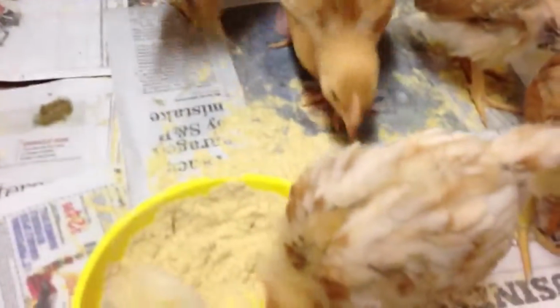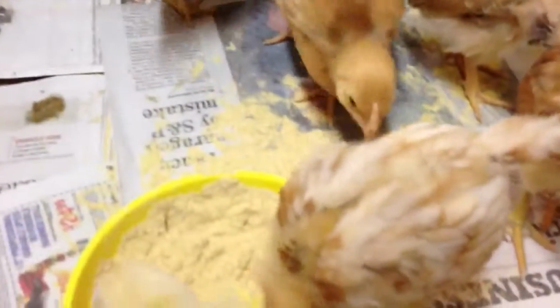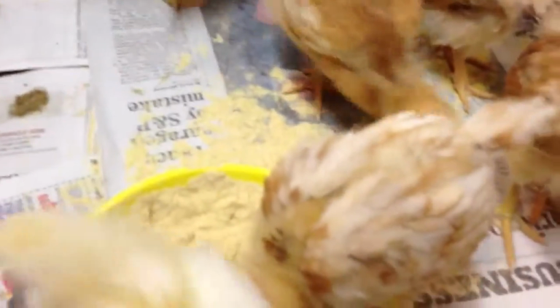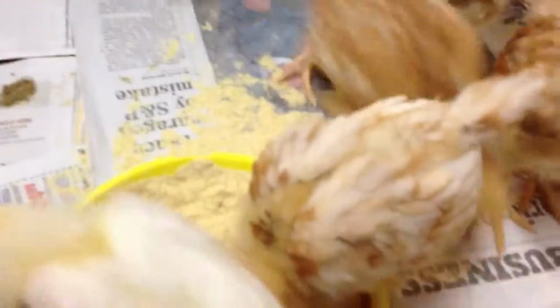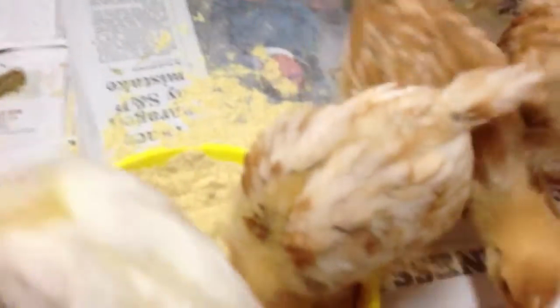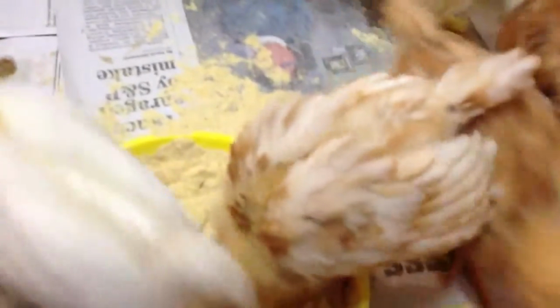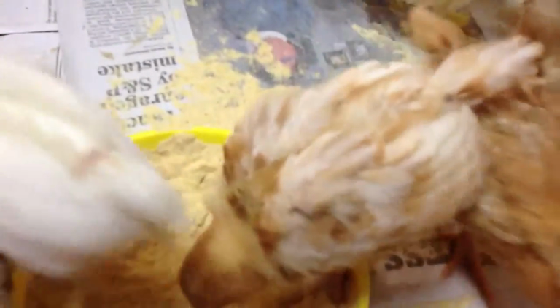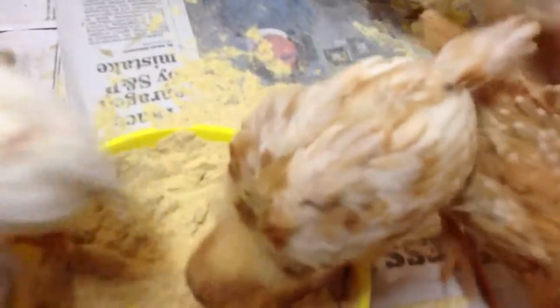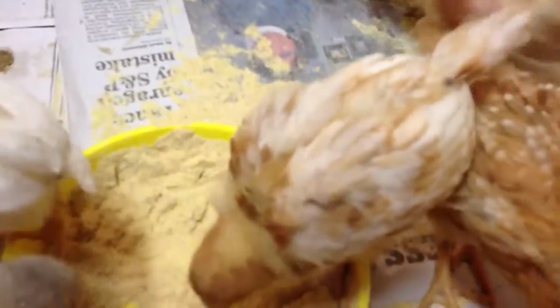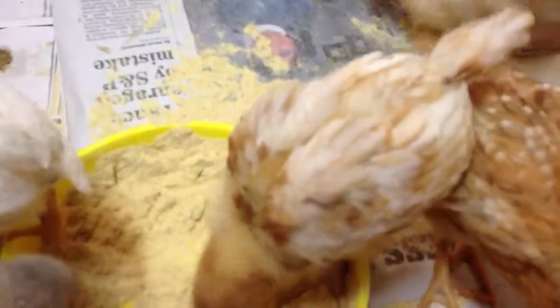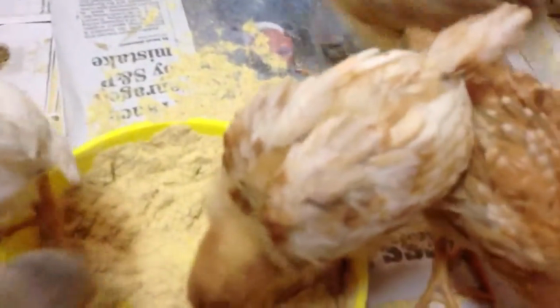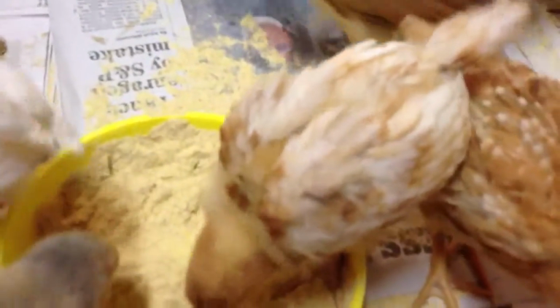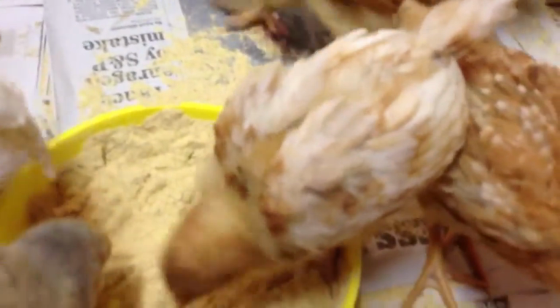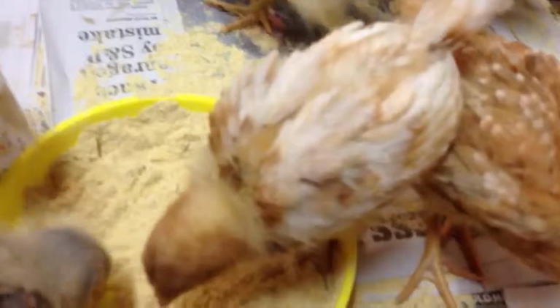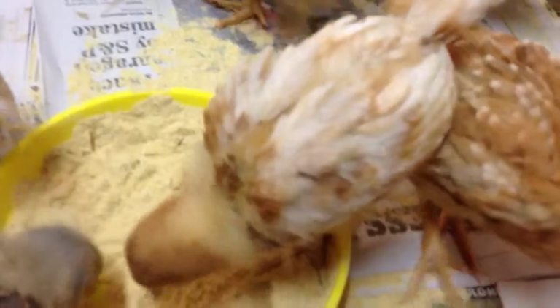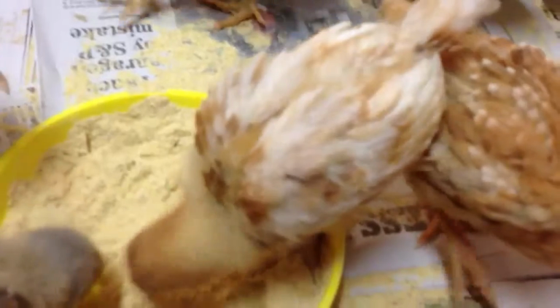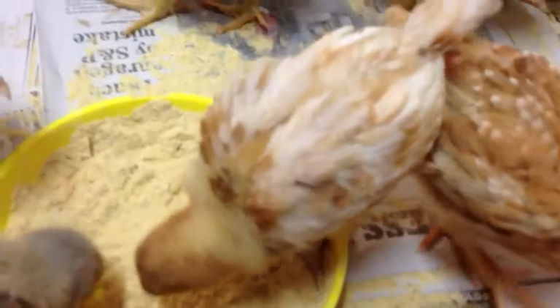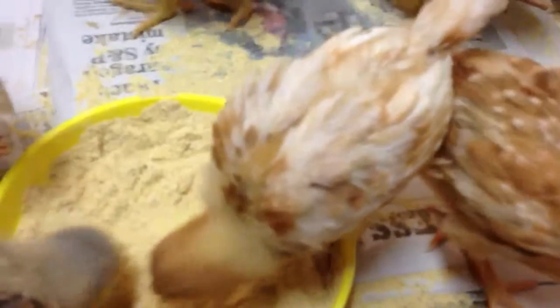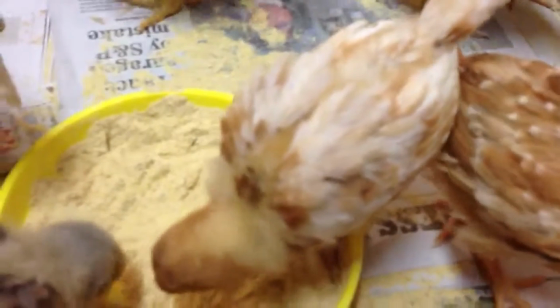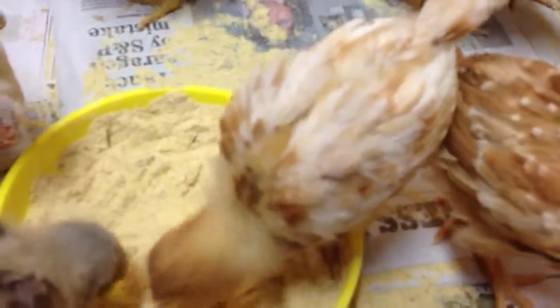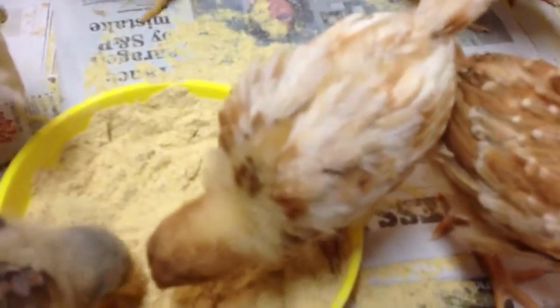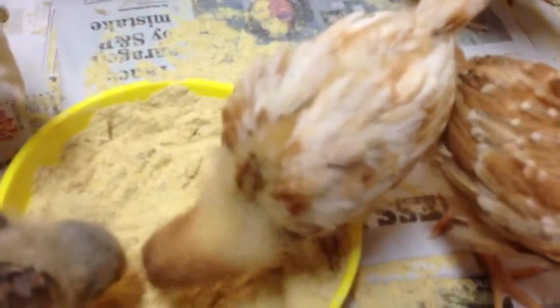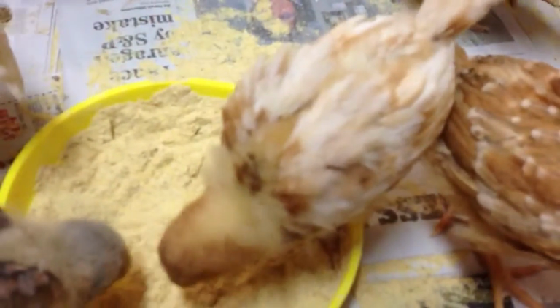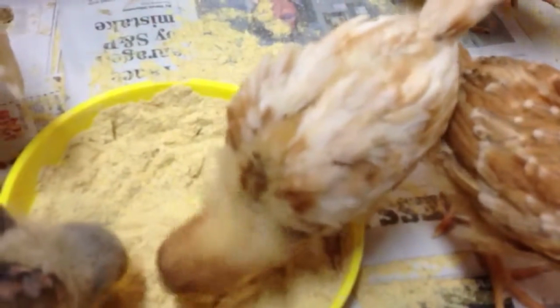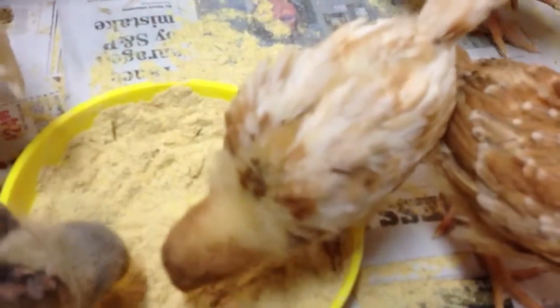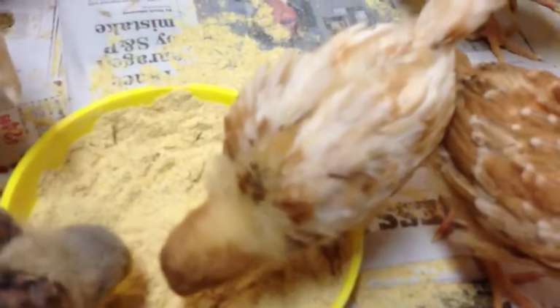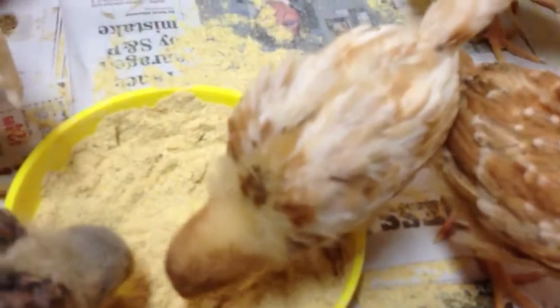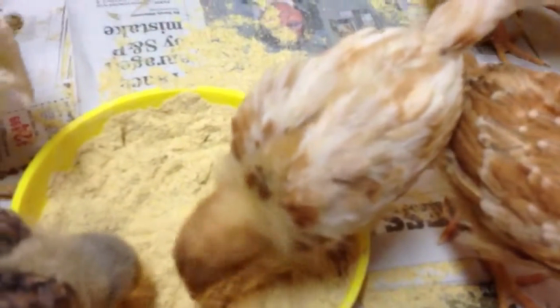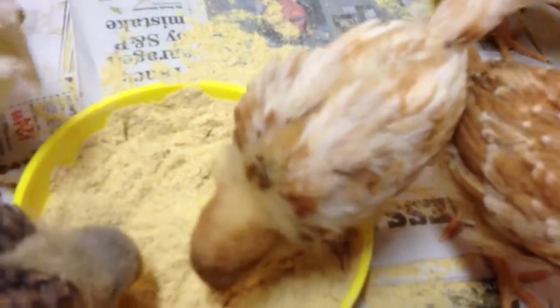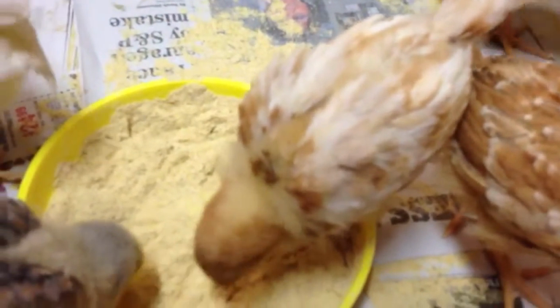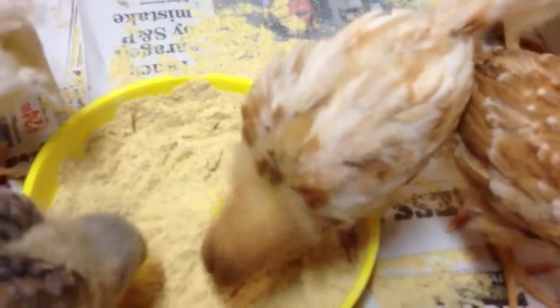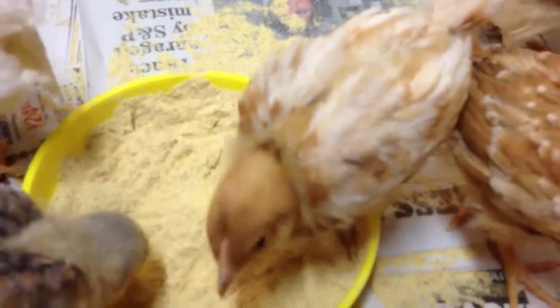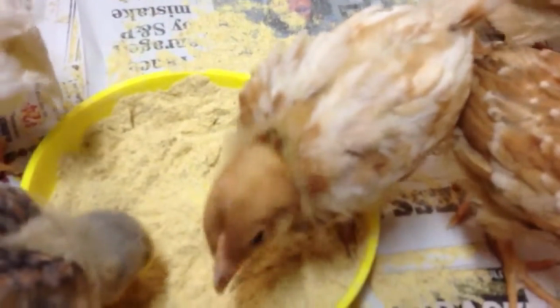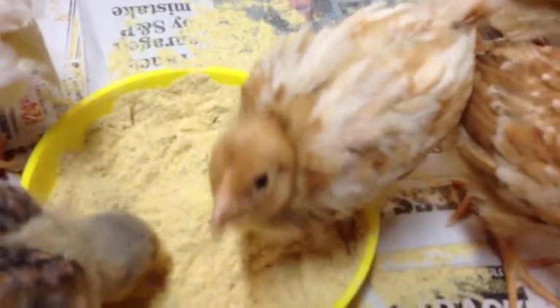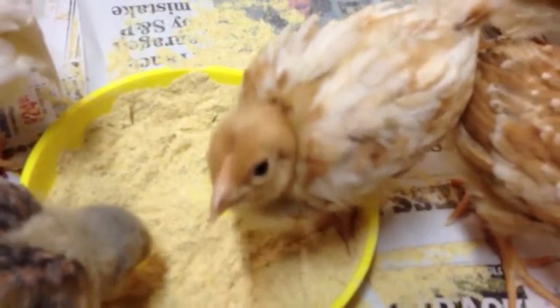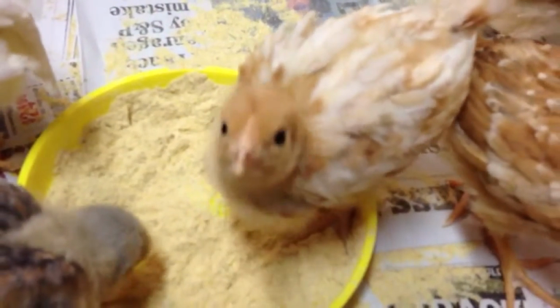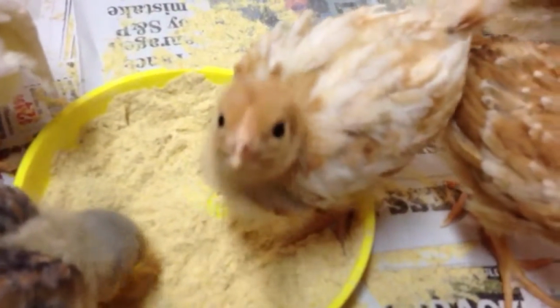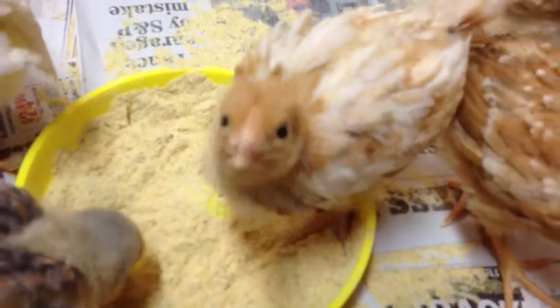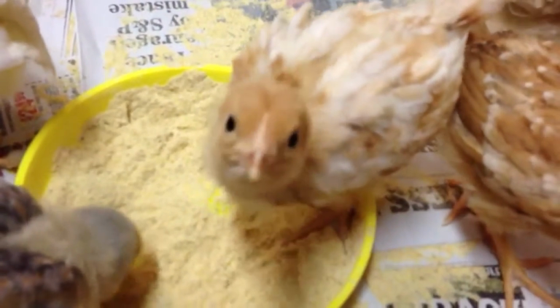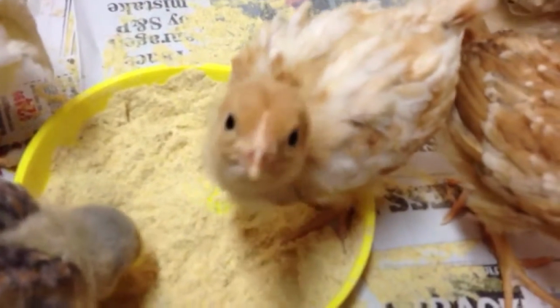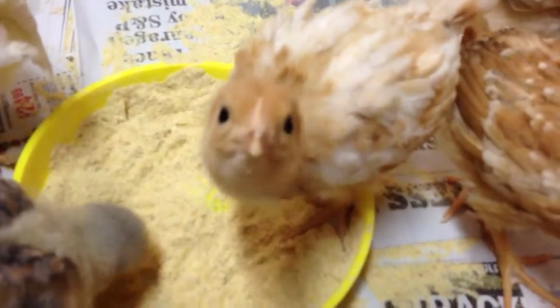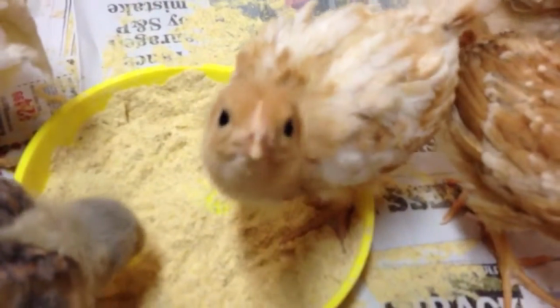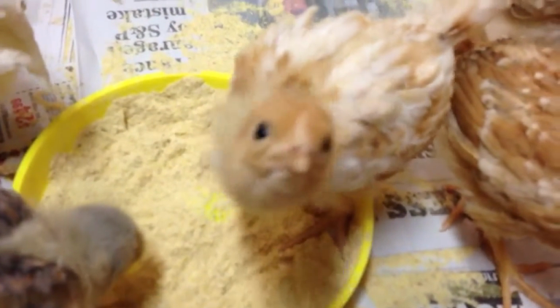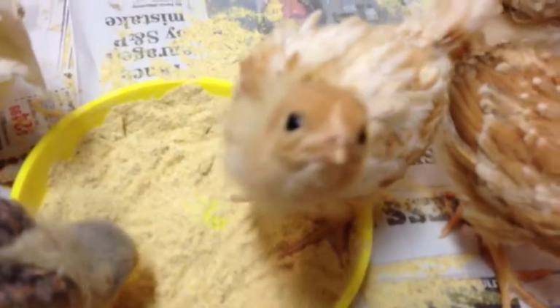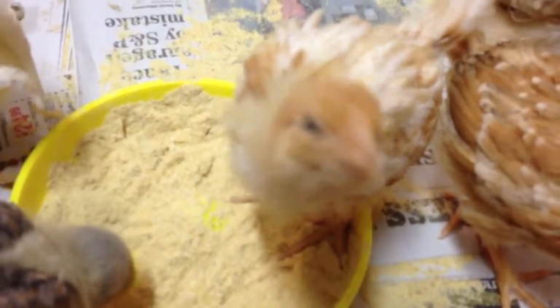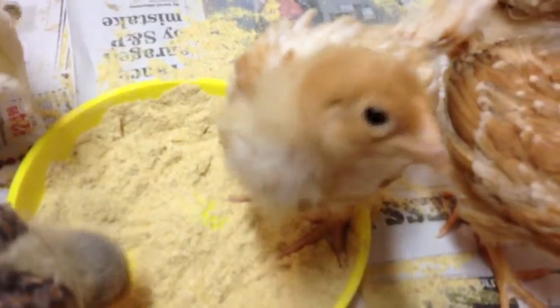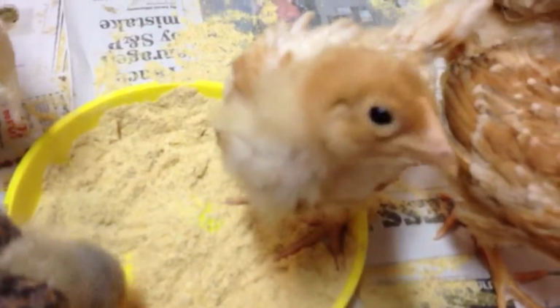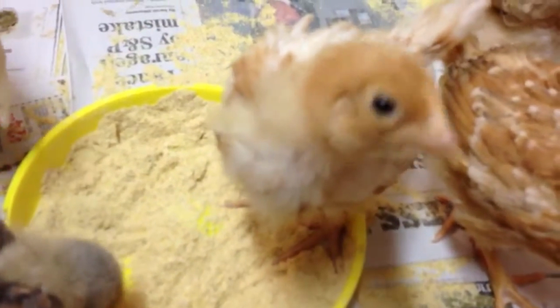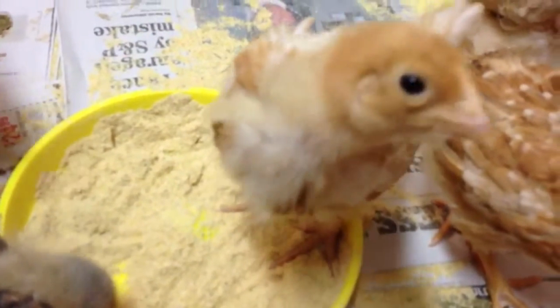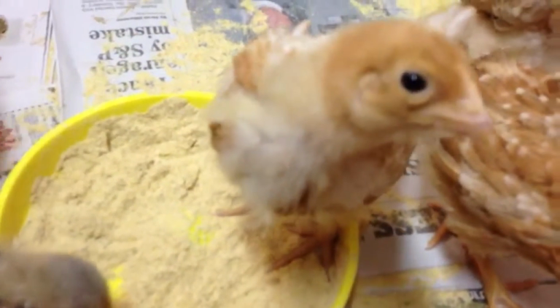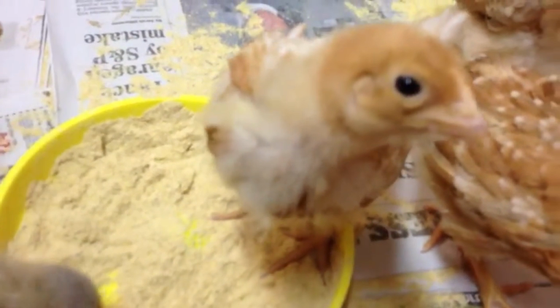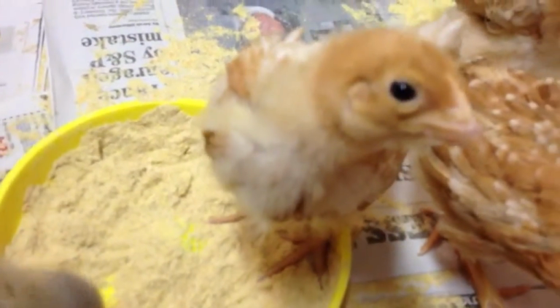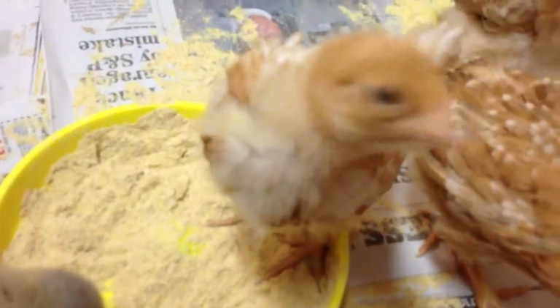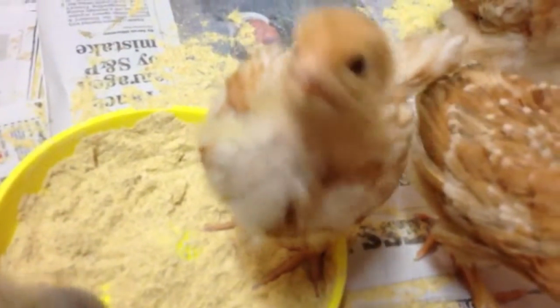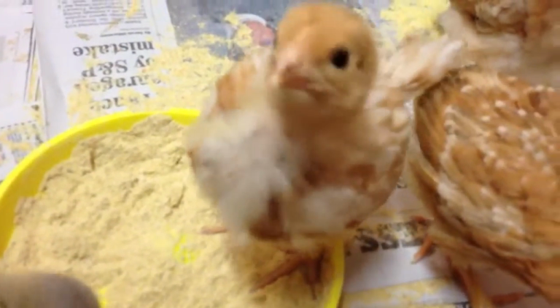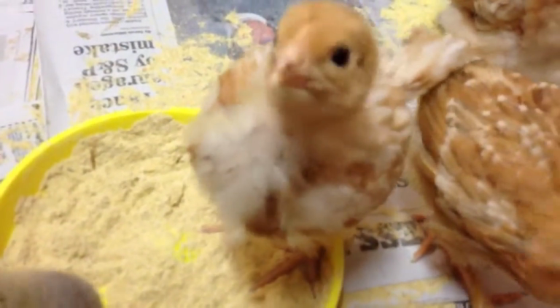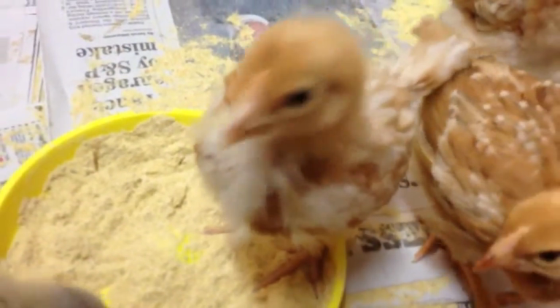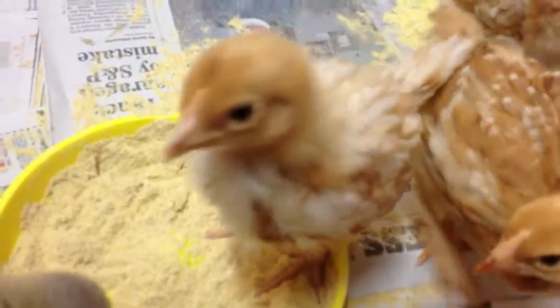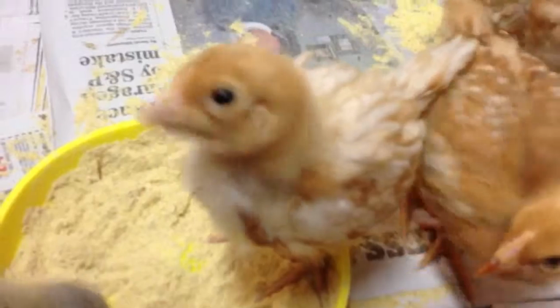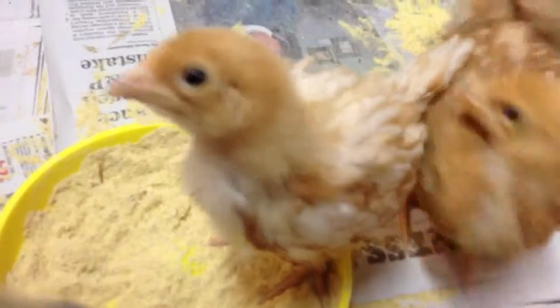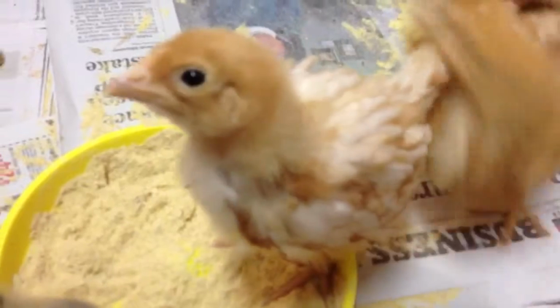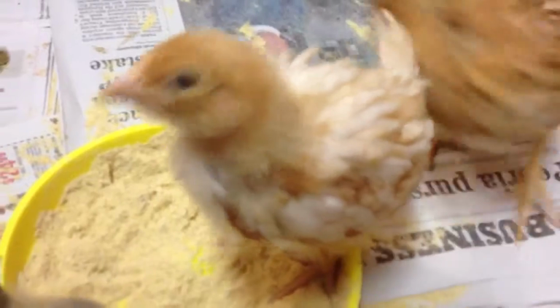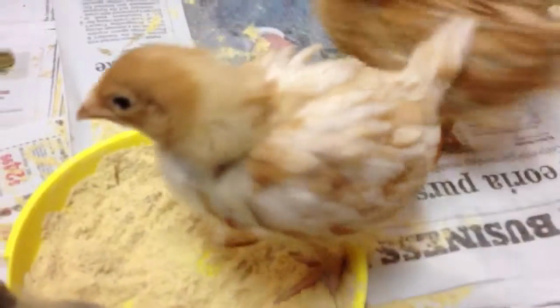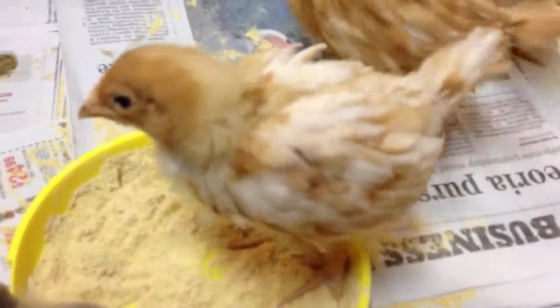Oh, somebody's munching down. Look how they sit in the food. Hi, little chick. How are you?